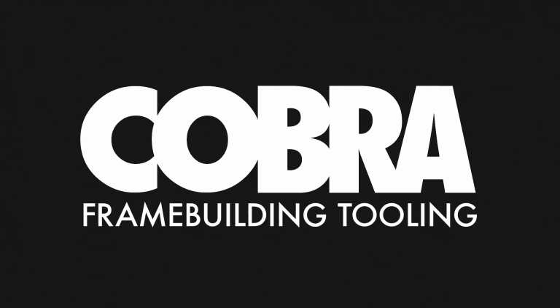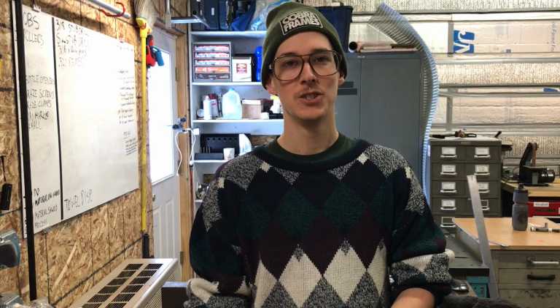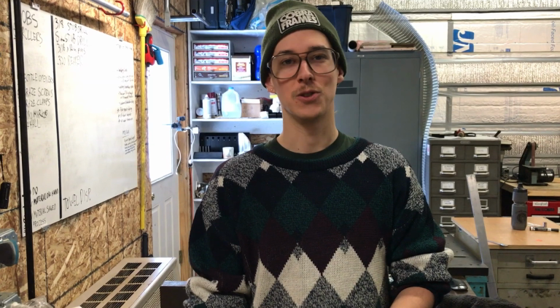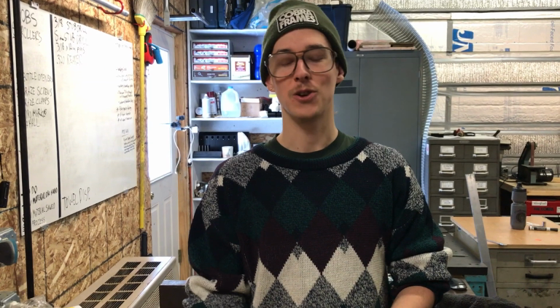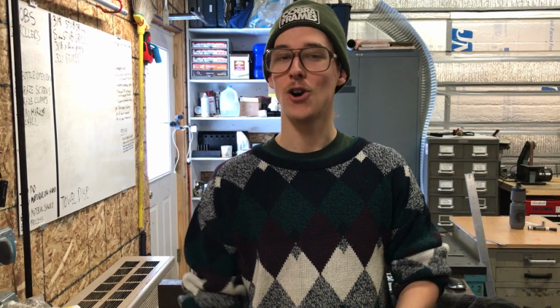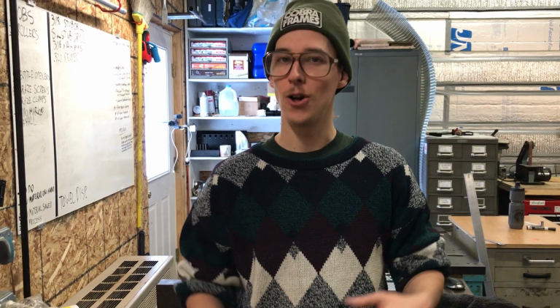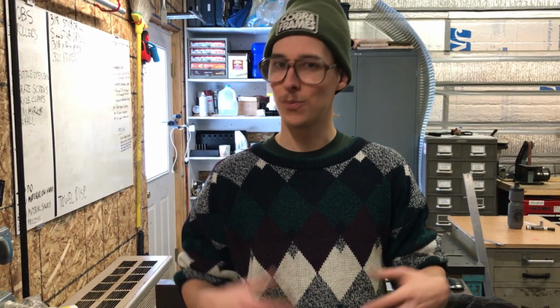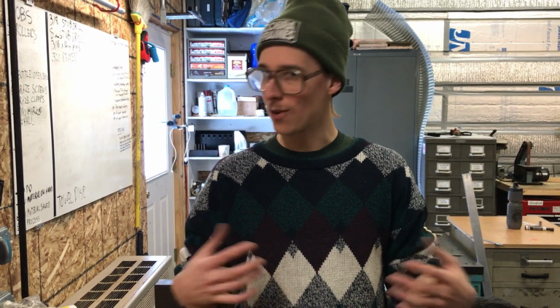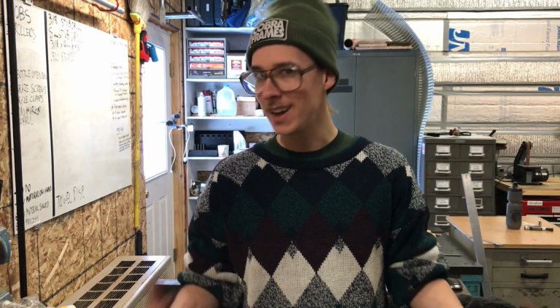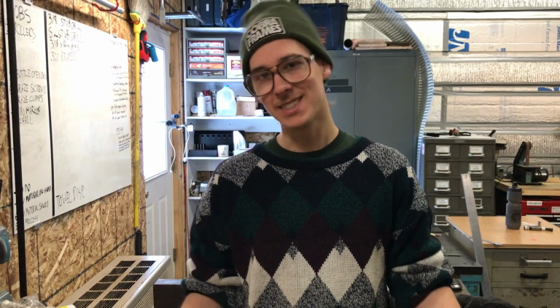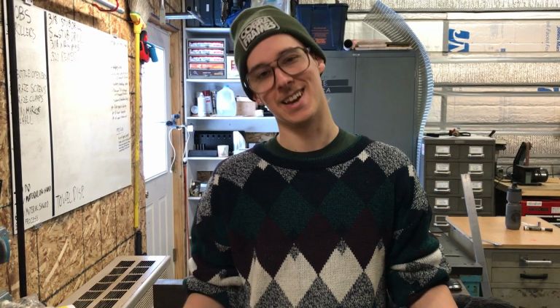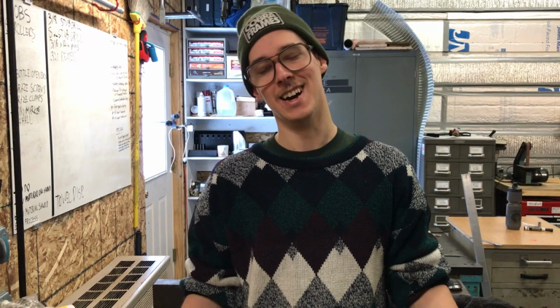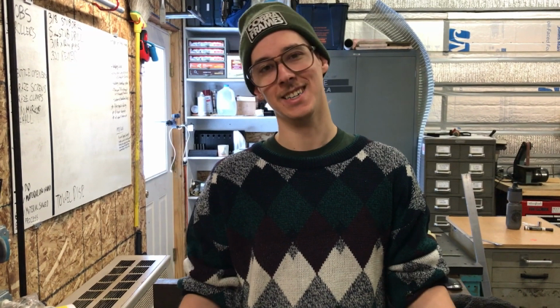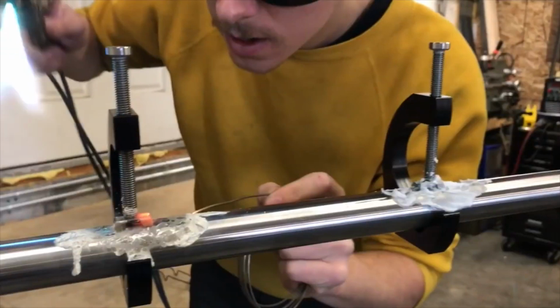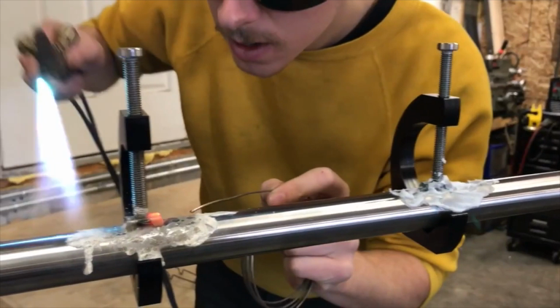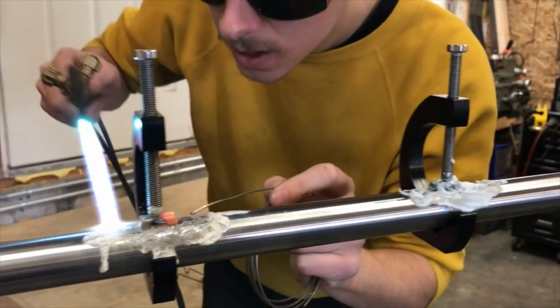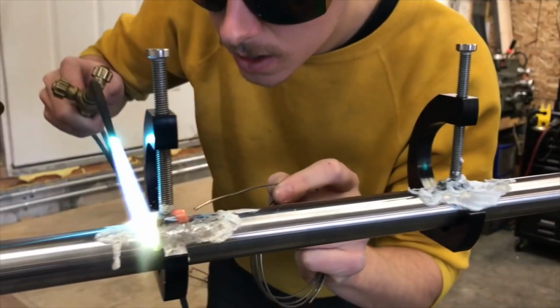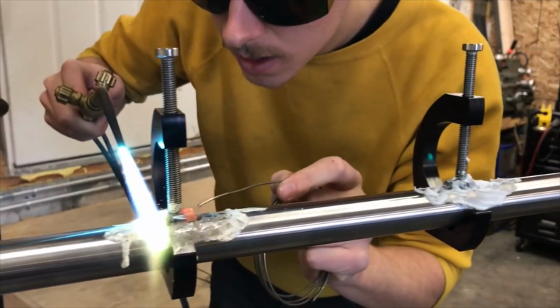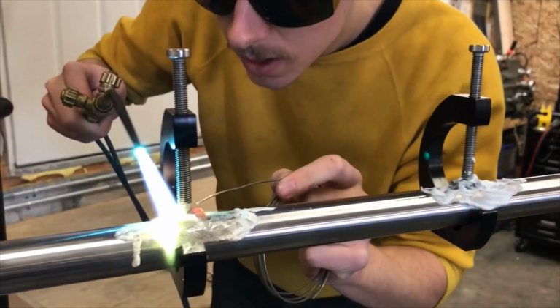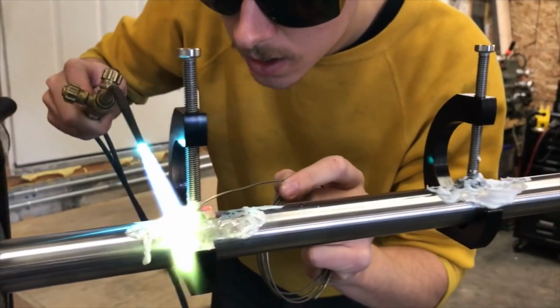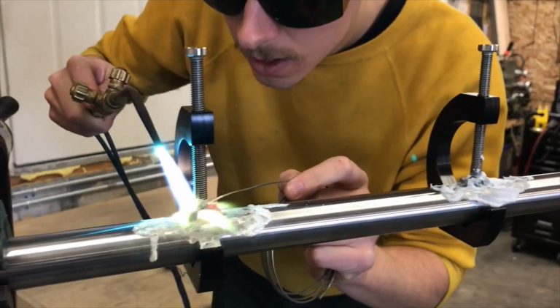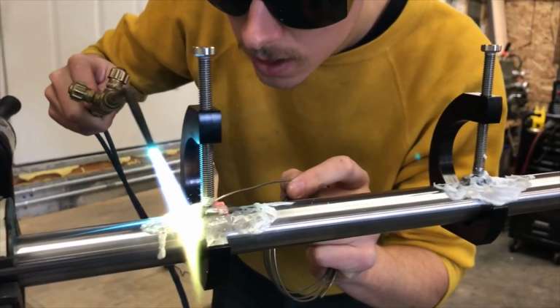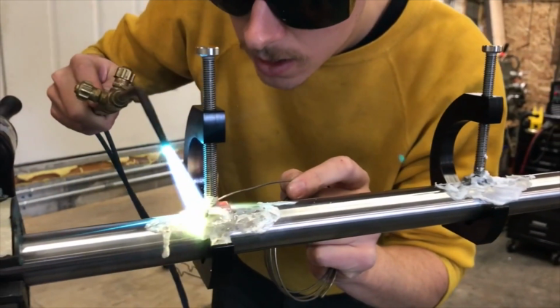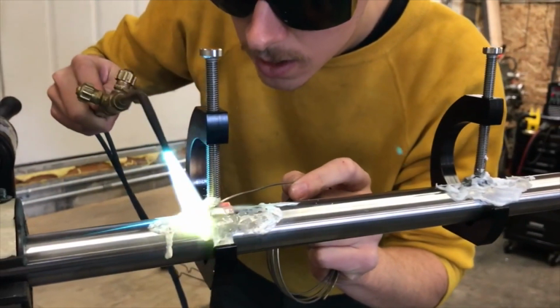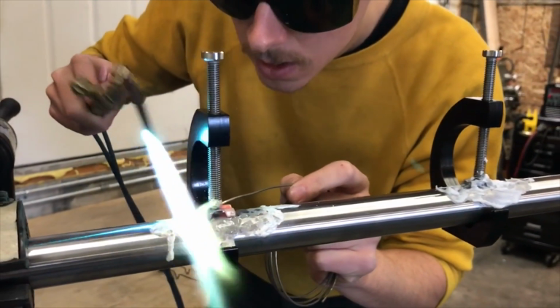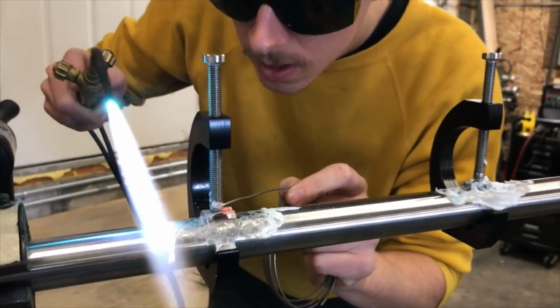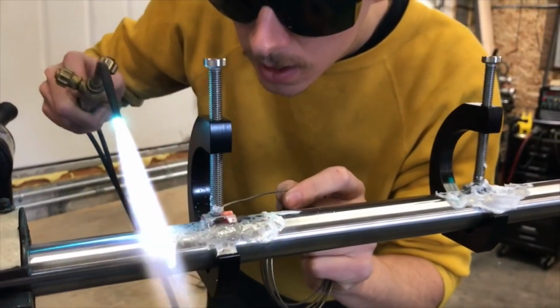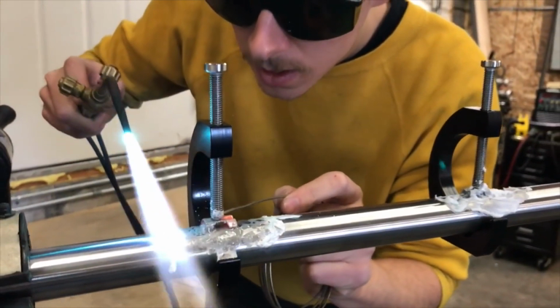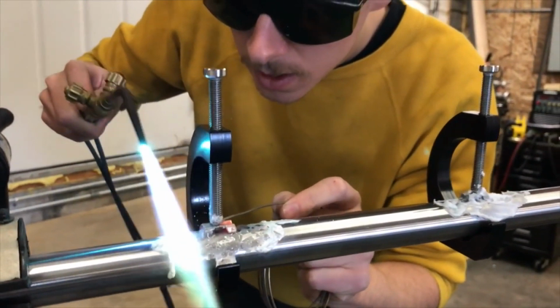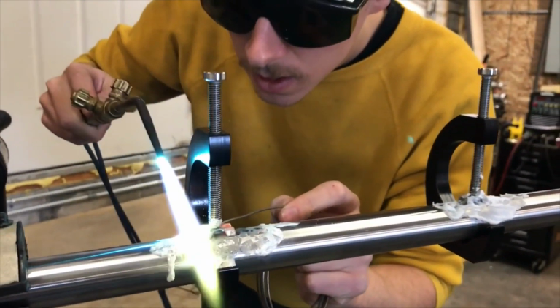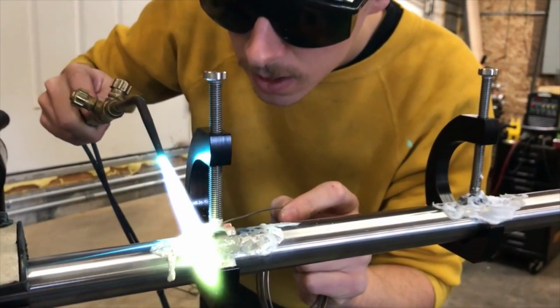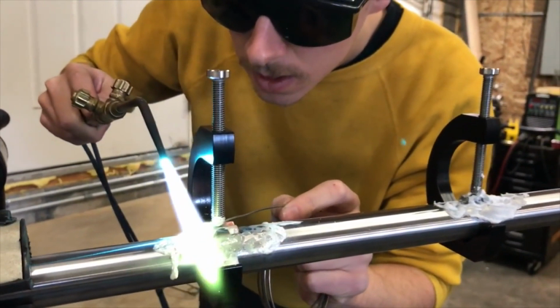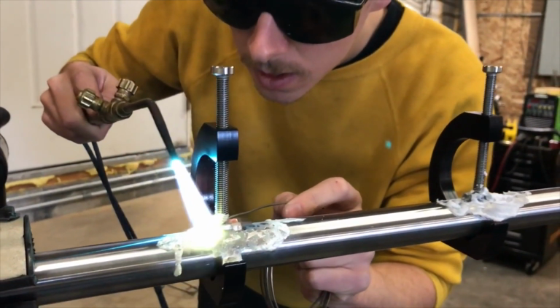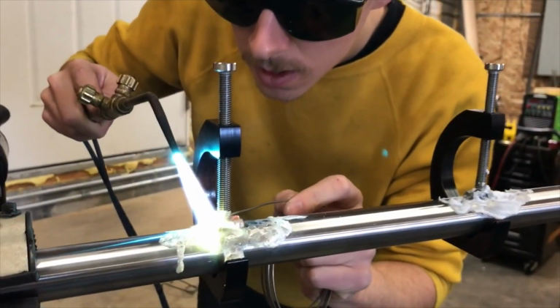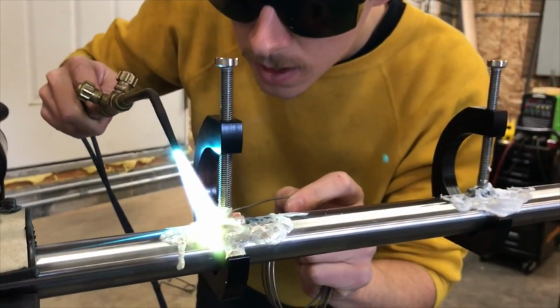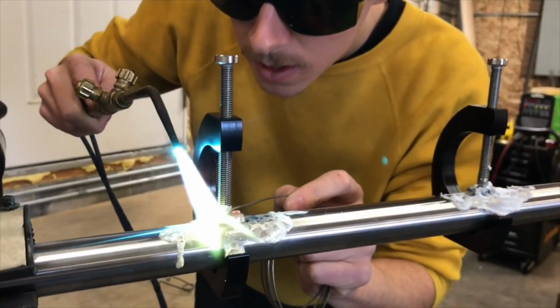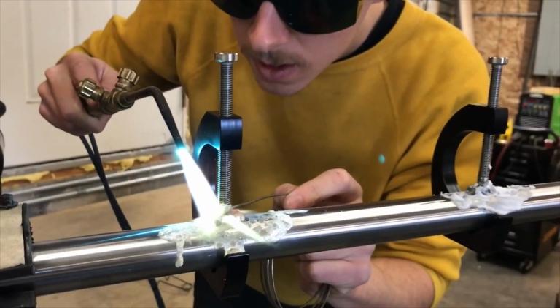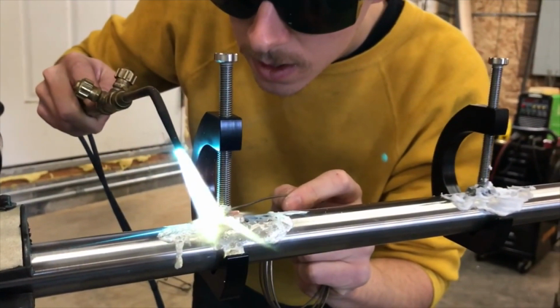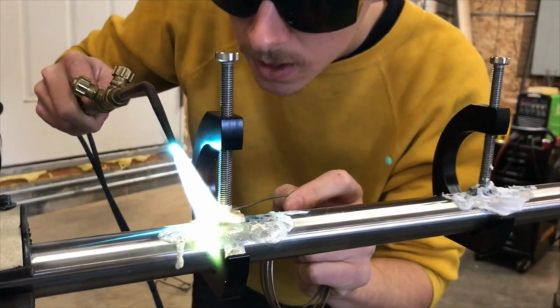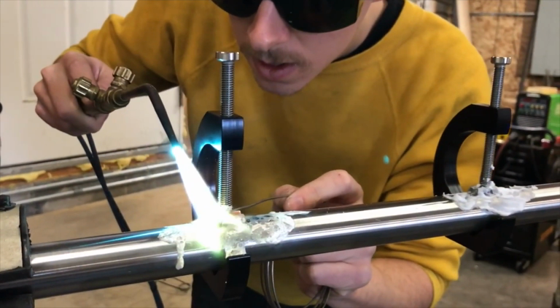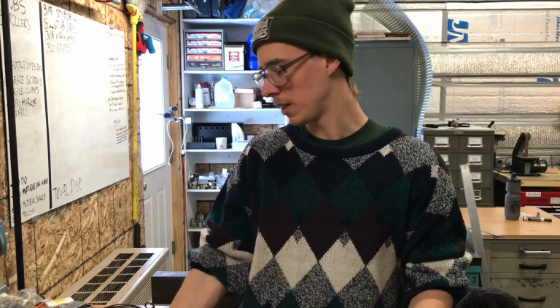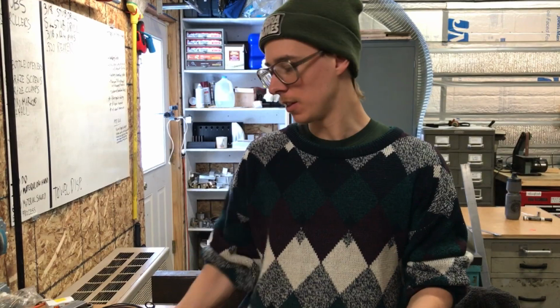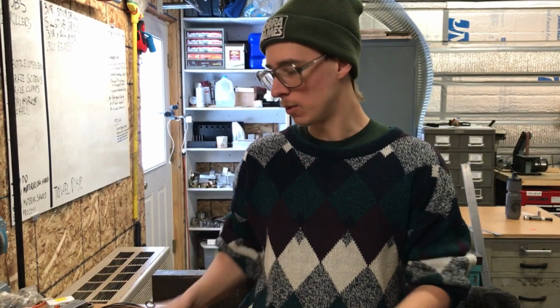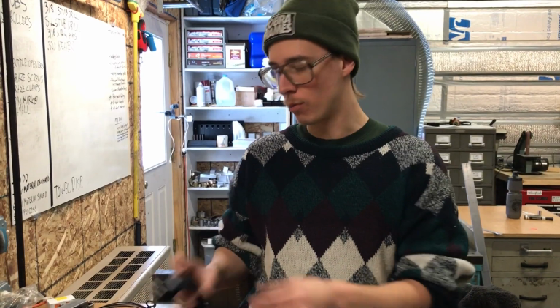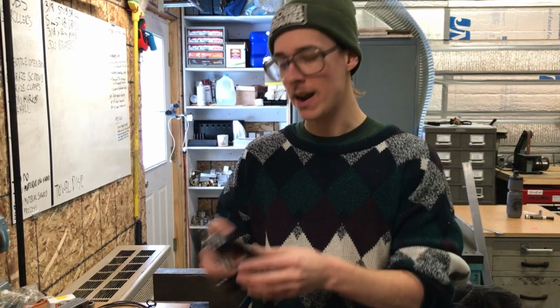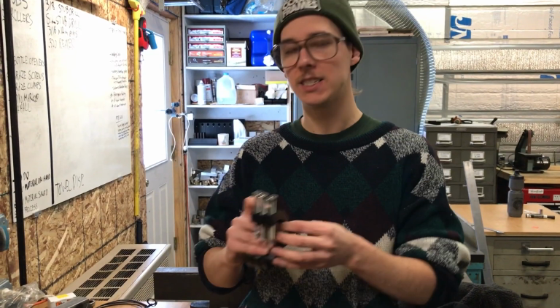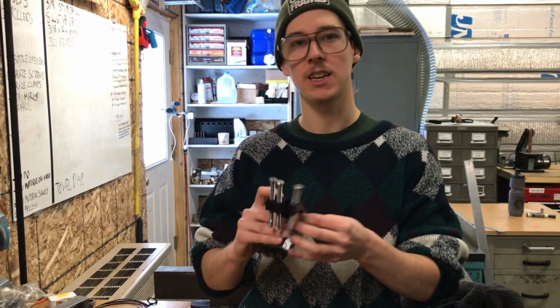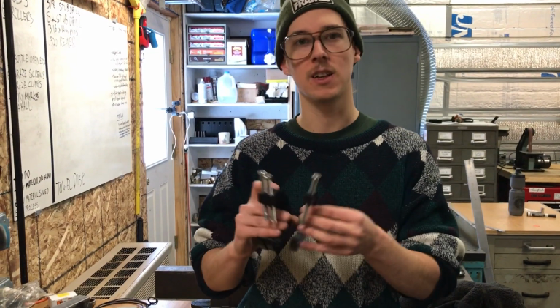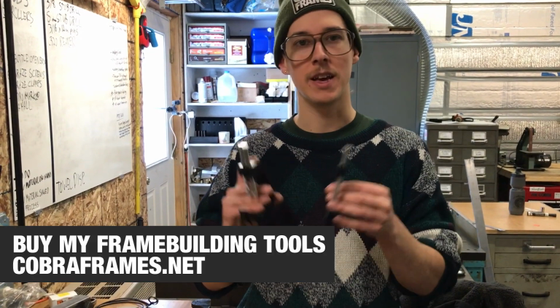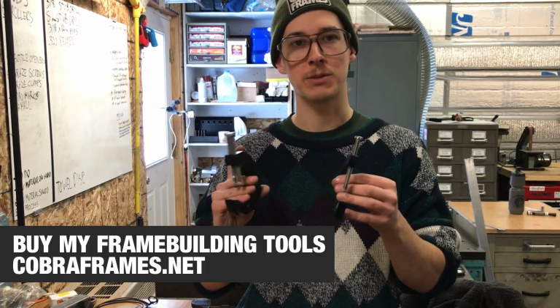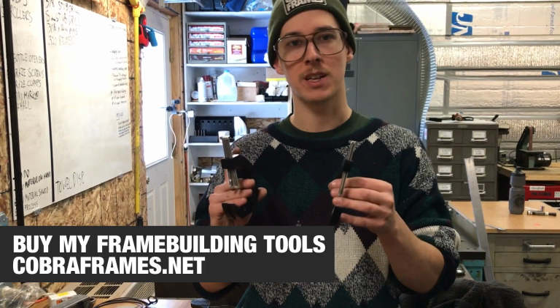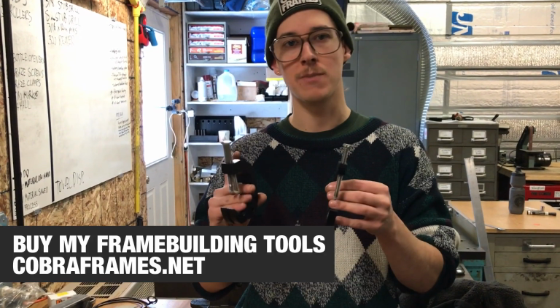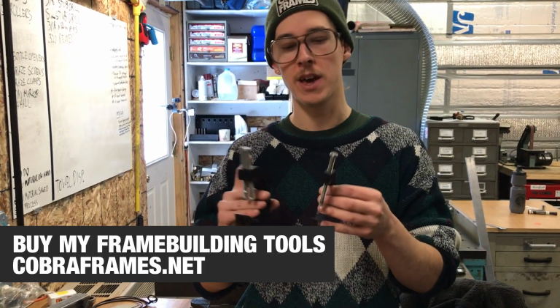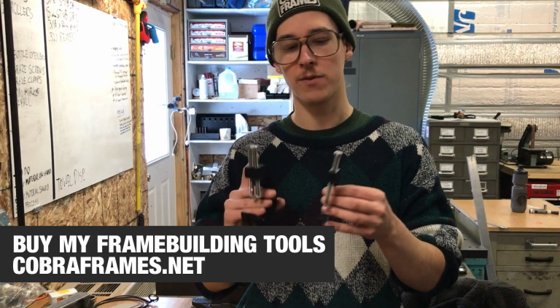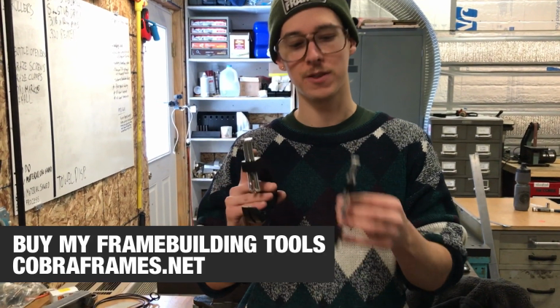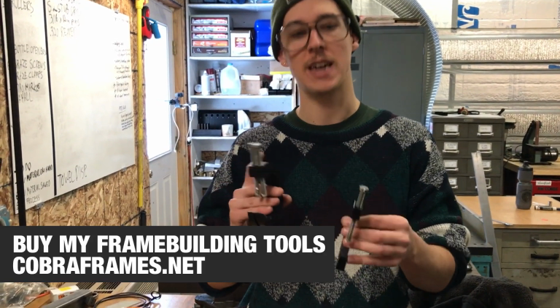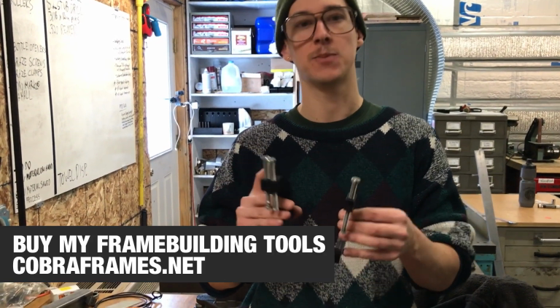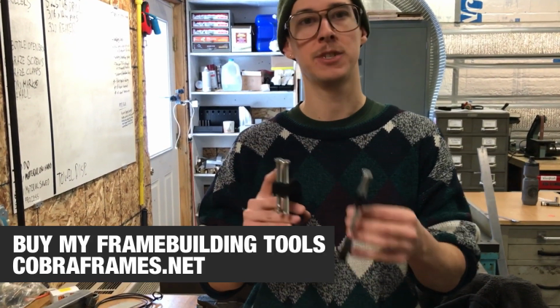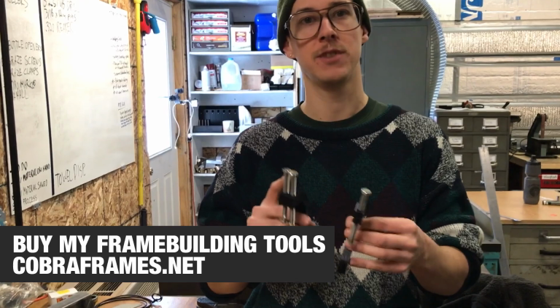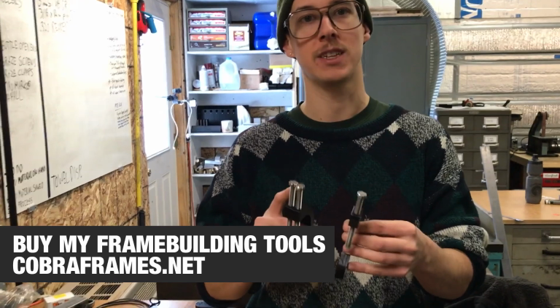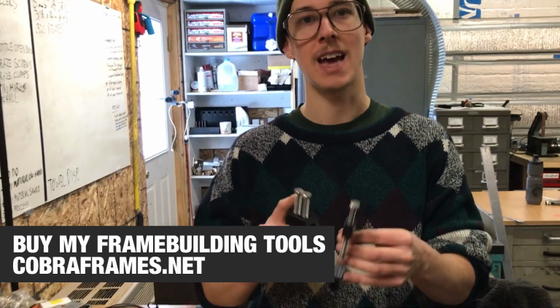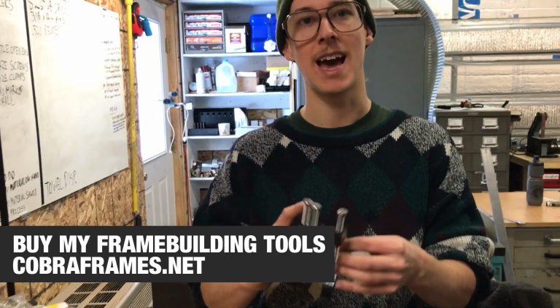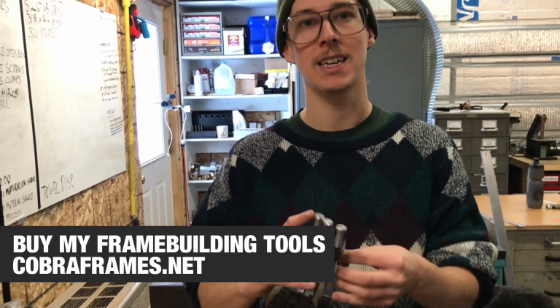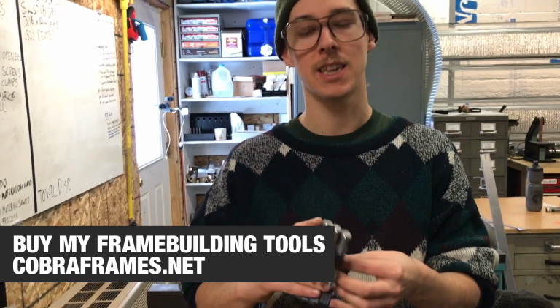They're called braze-ons because you braze them on. These are my little brazing clamps that I make for that specific task.